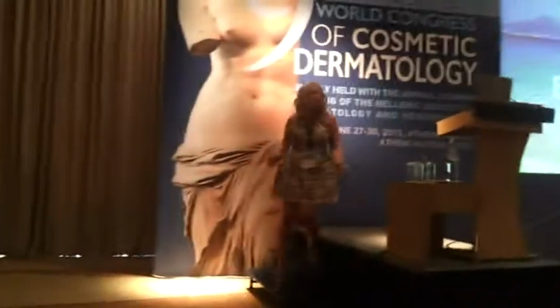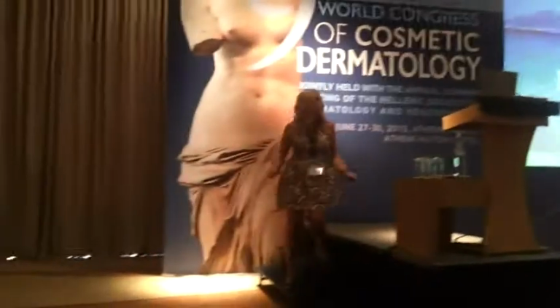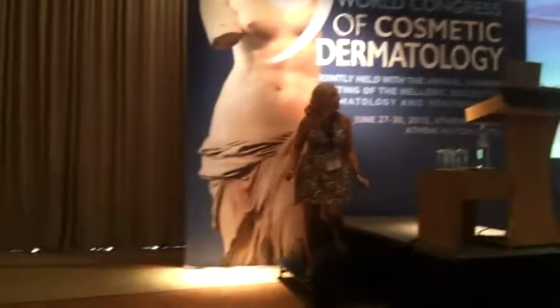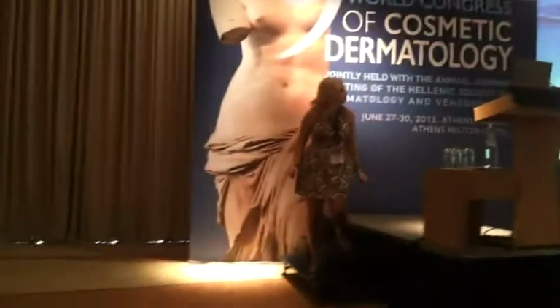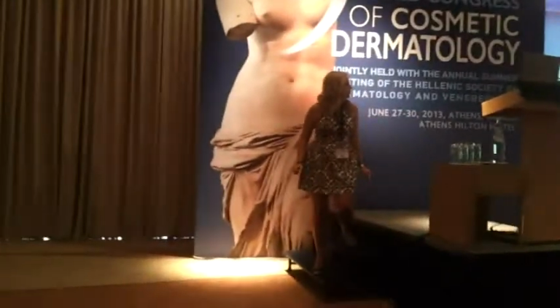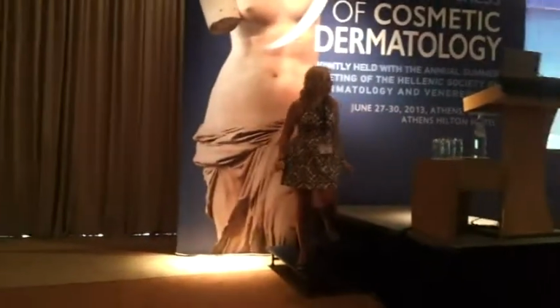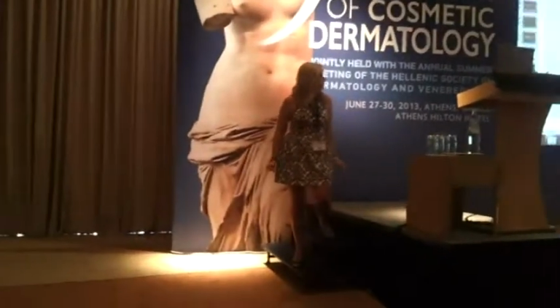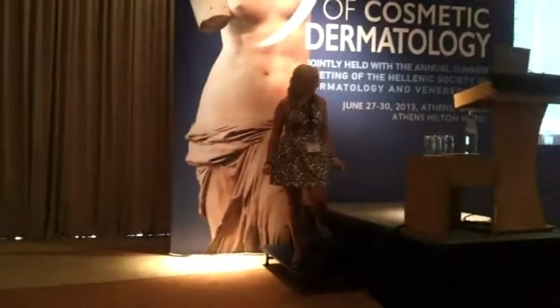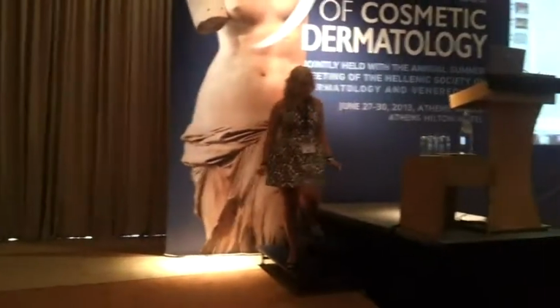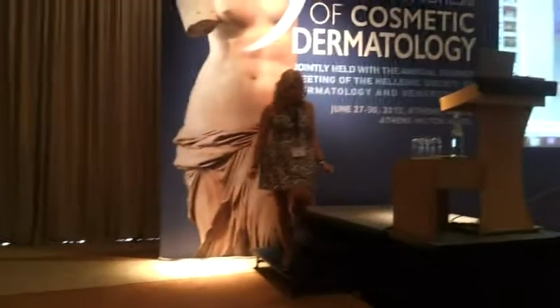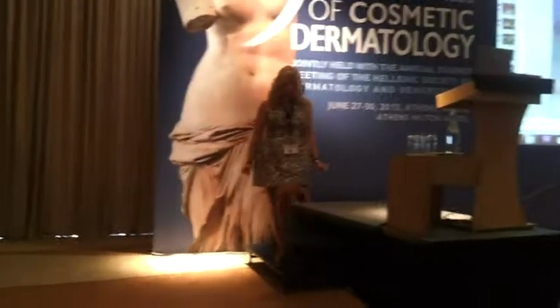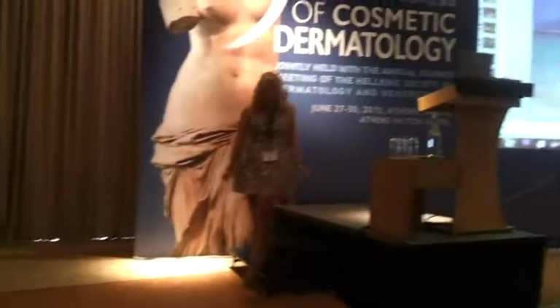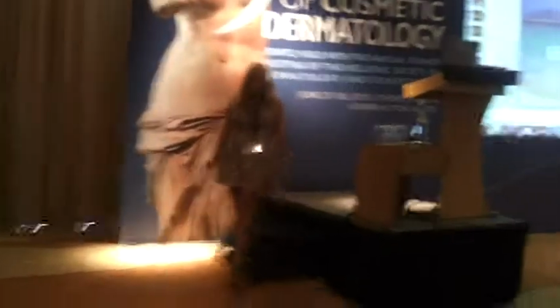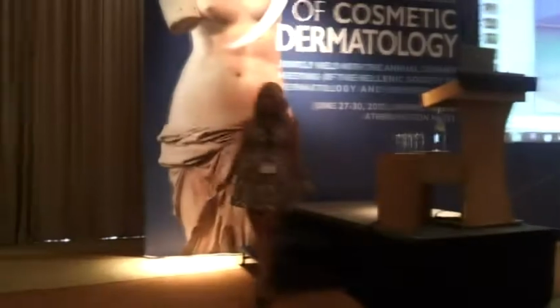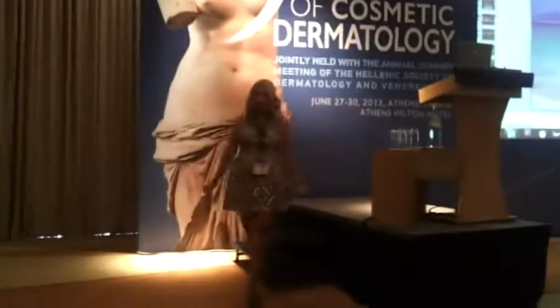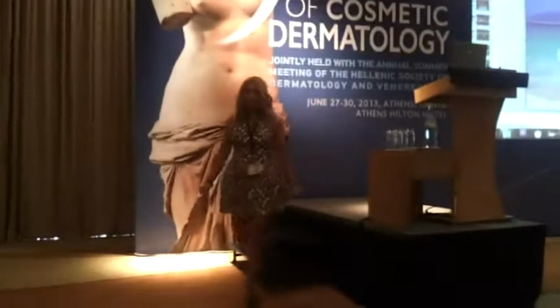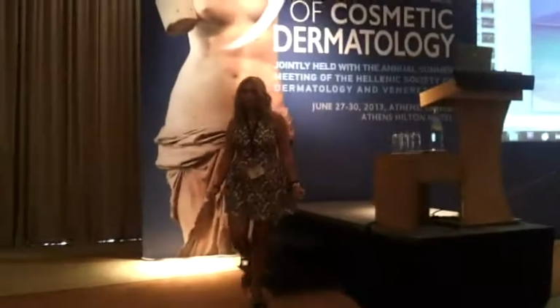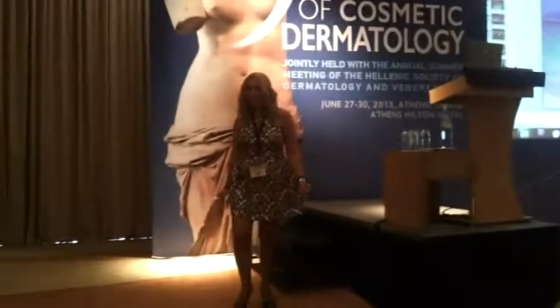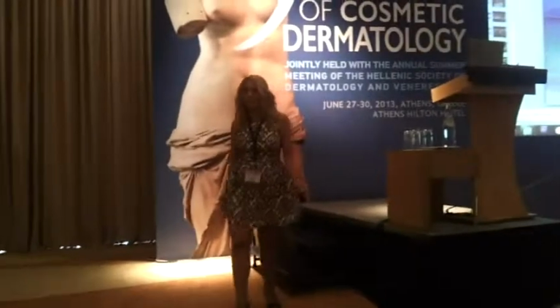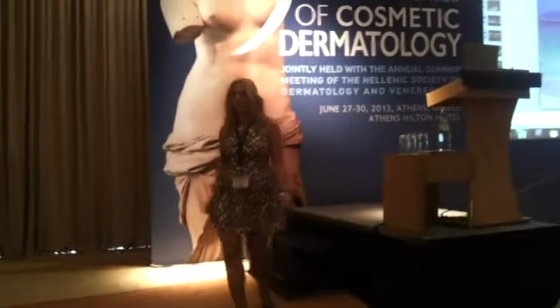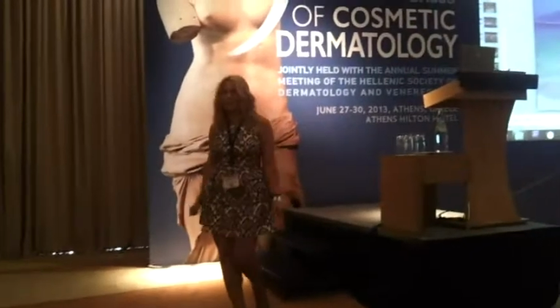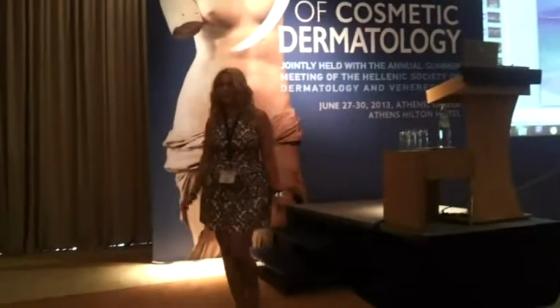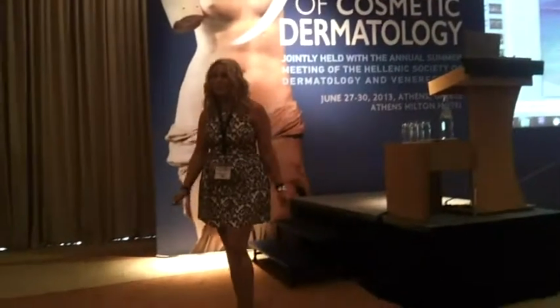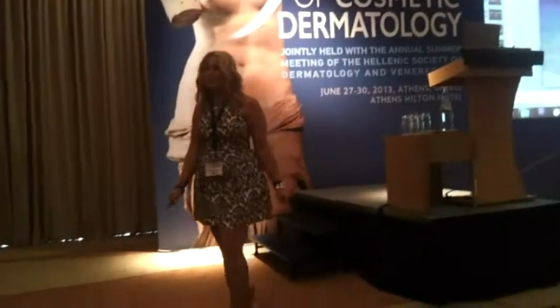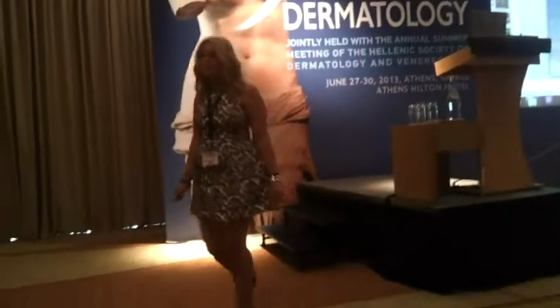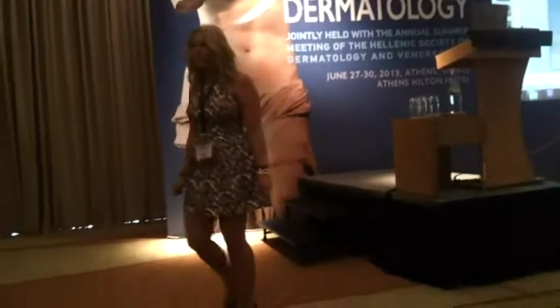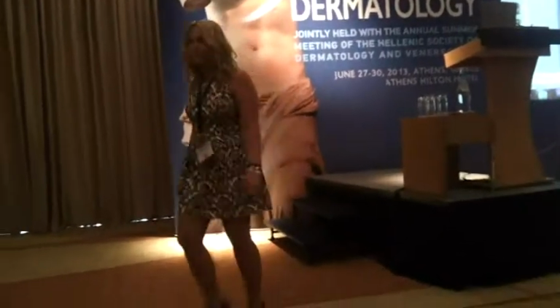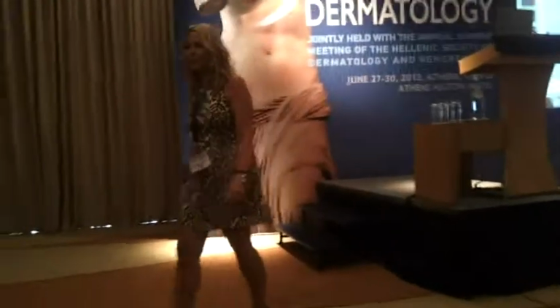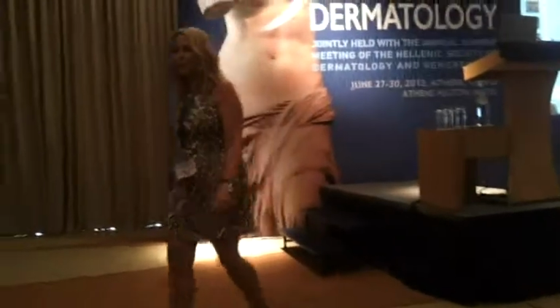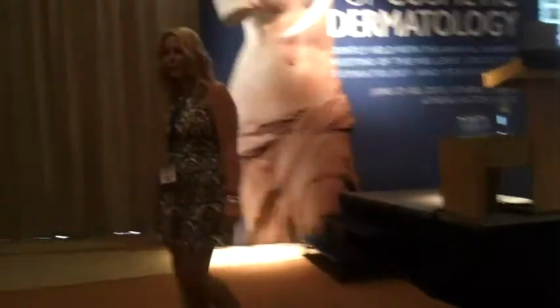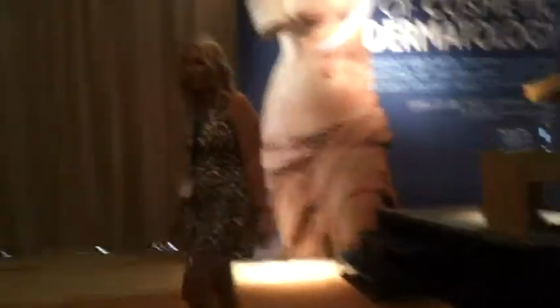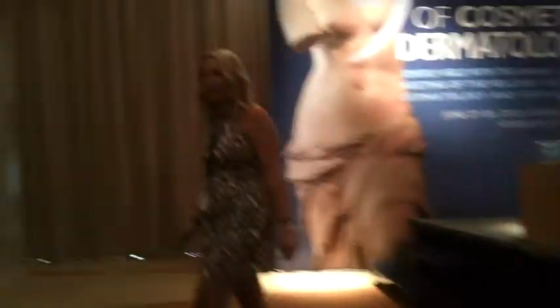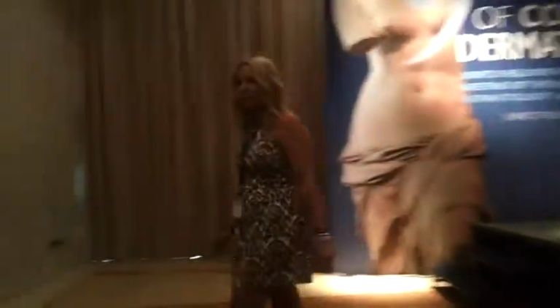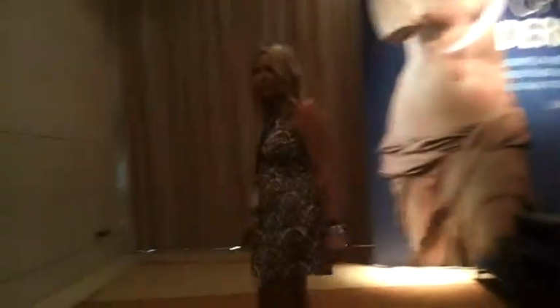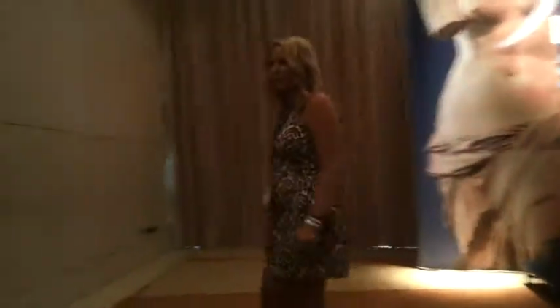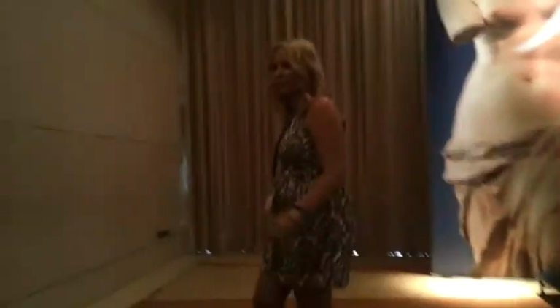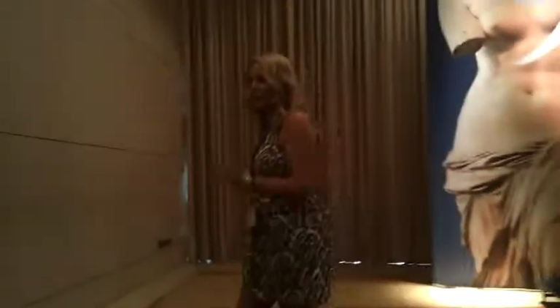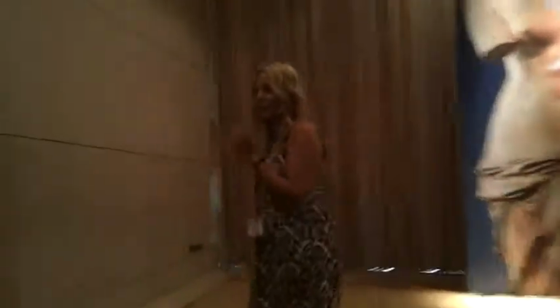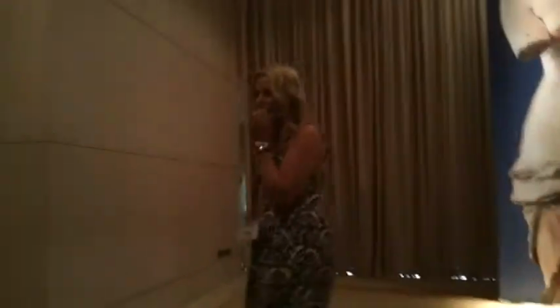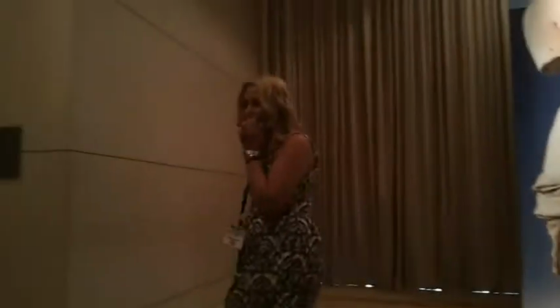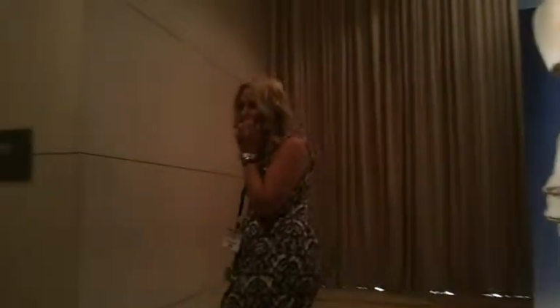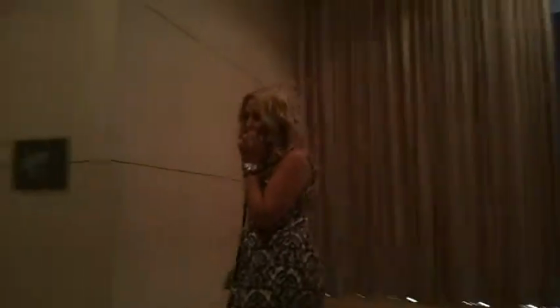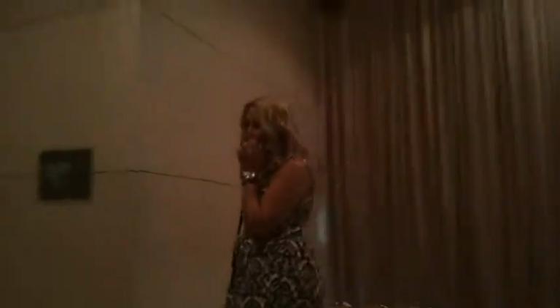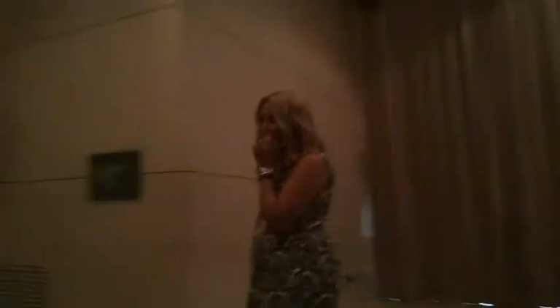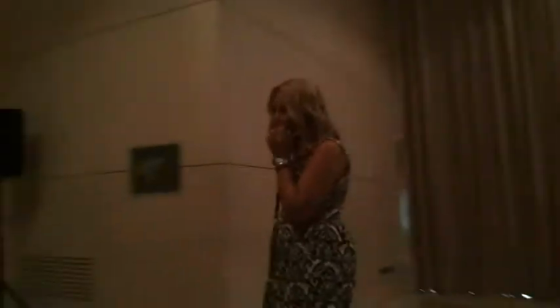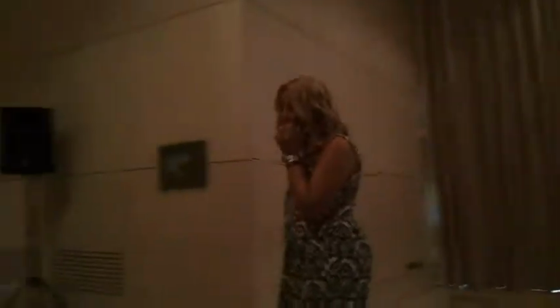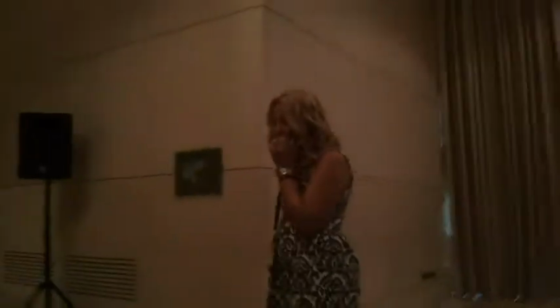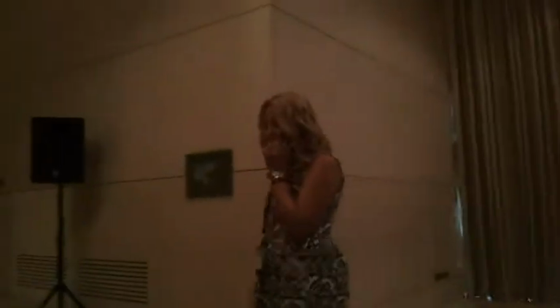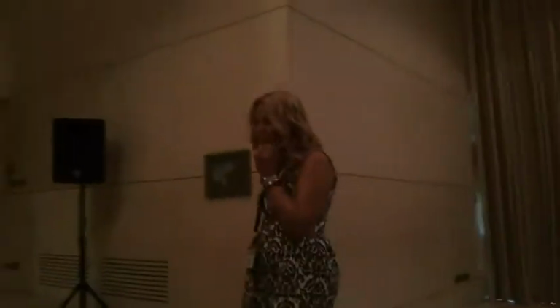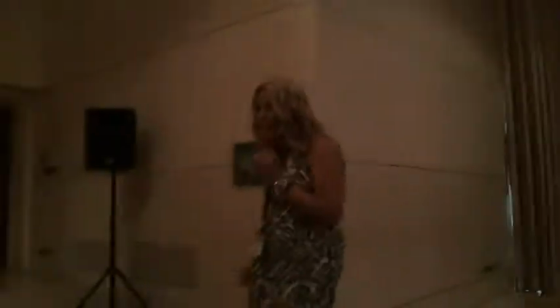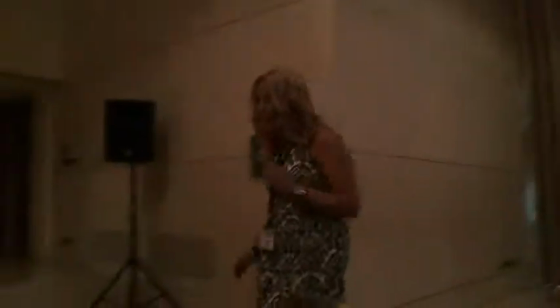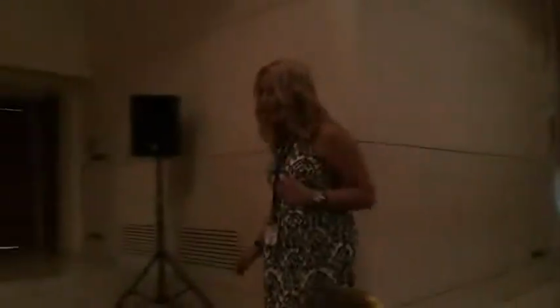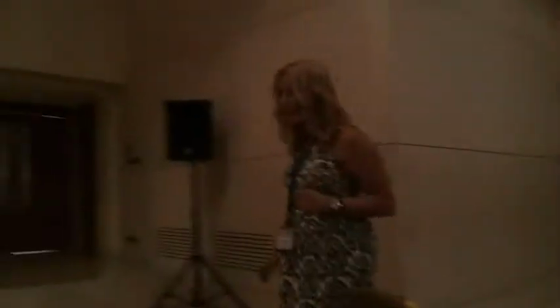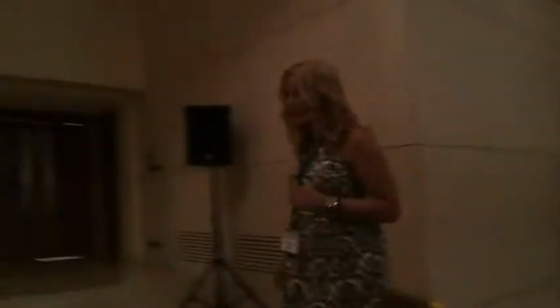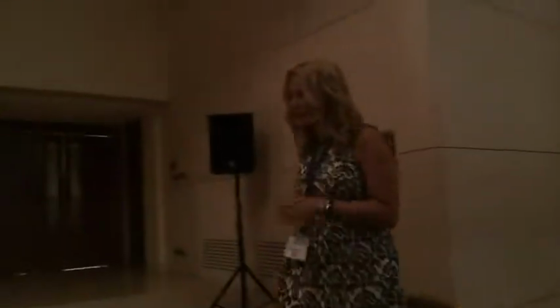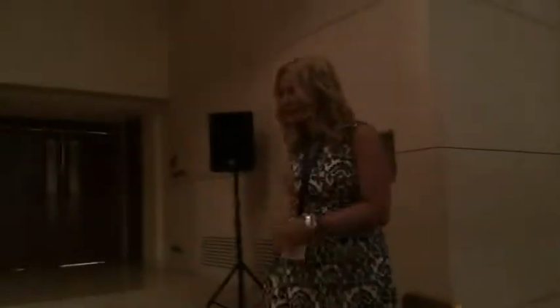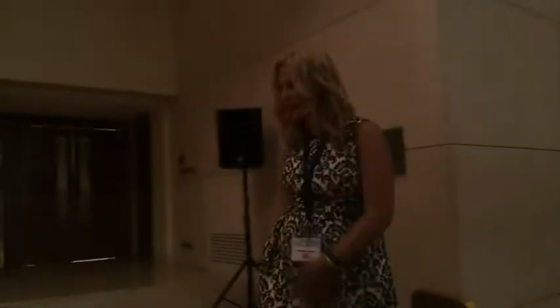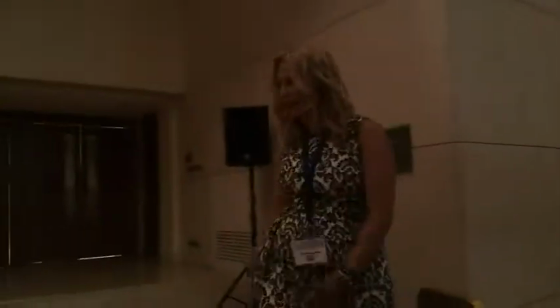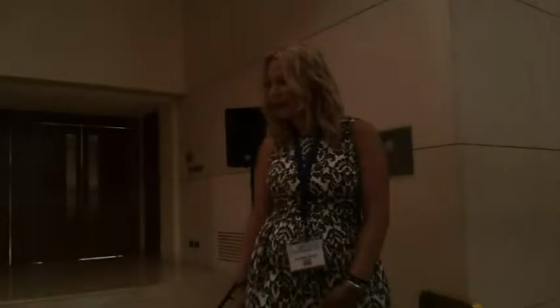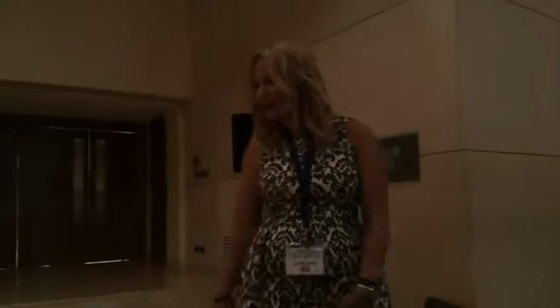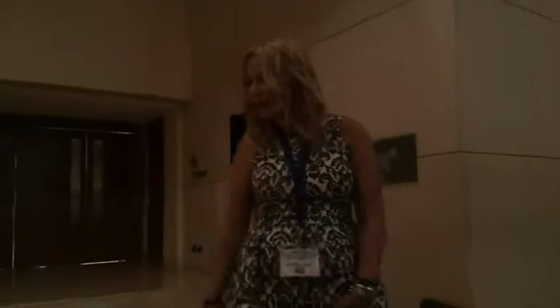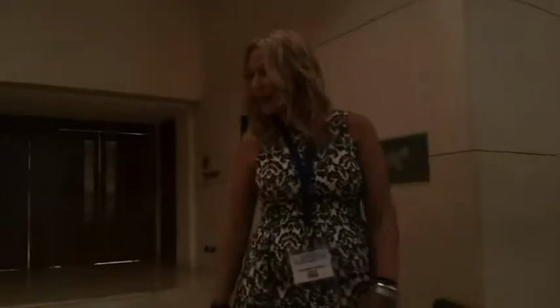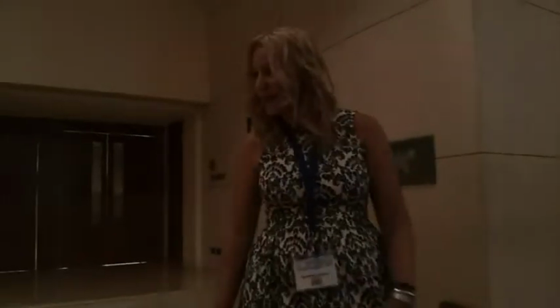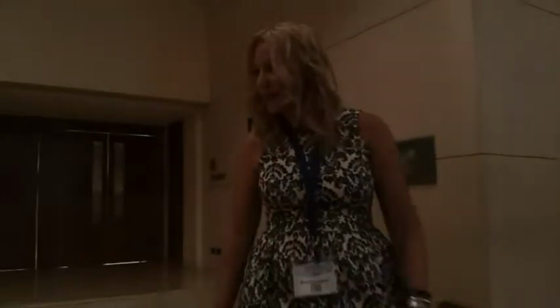Thank you all very much for attending this session. I would like to thank the speakers for the very interesting and useful presentations.